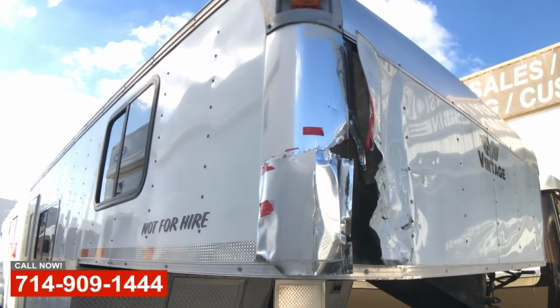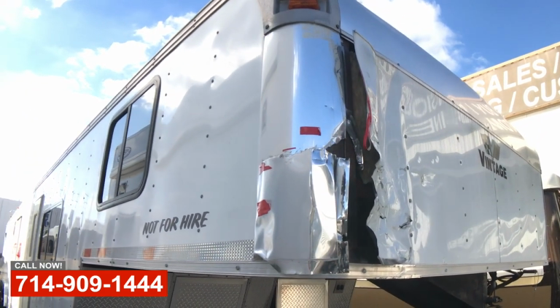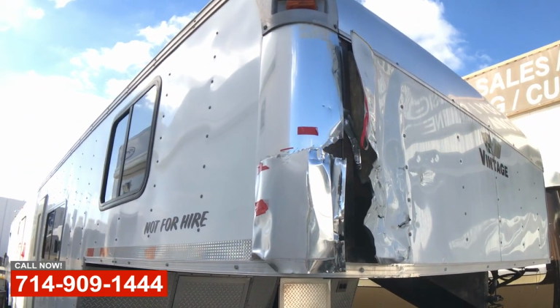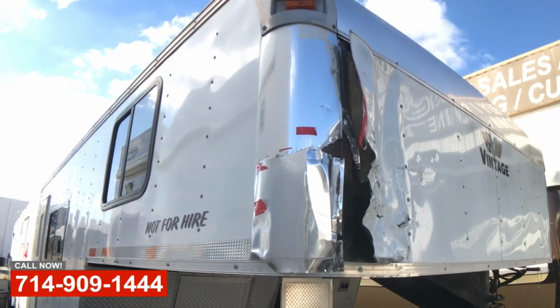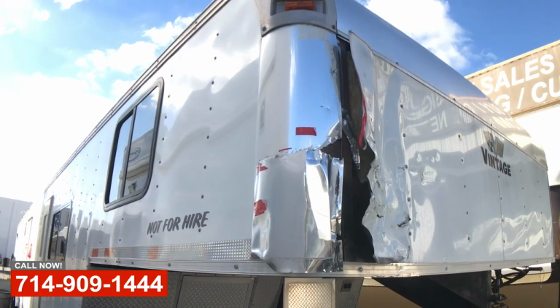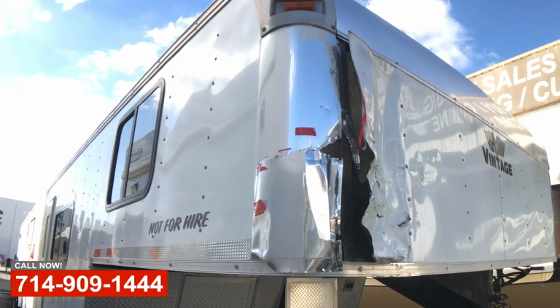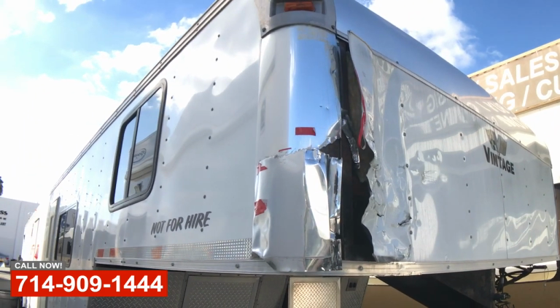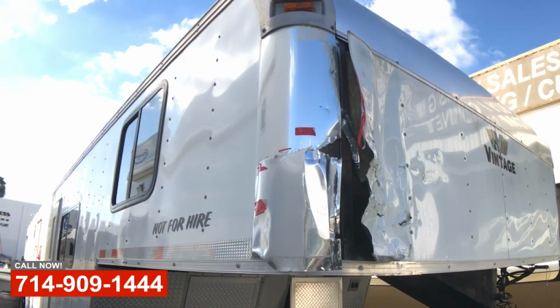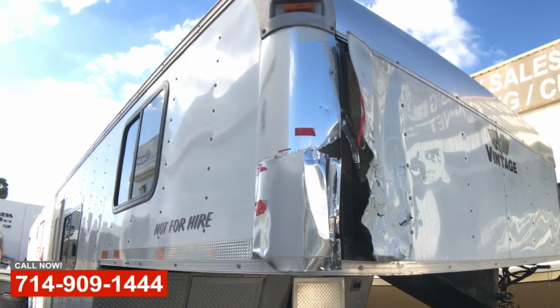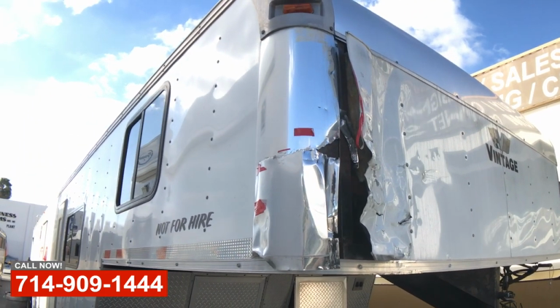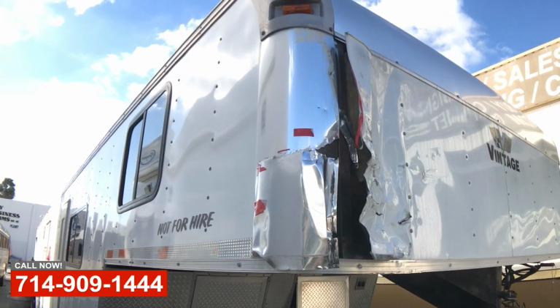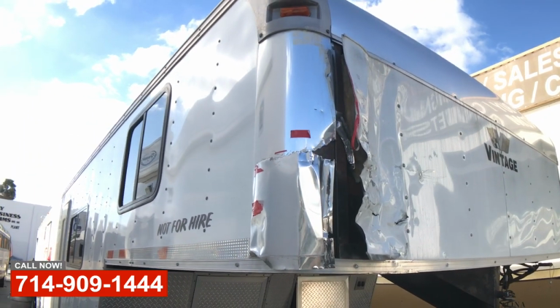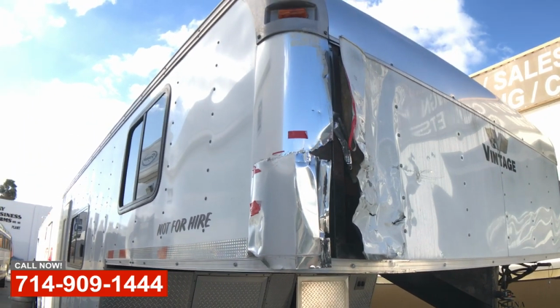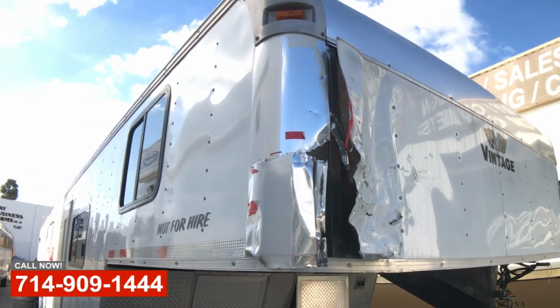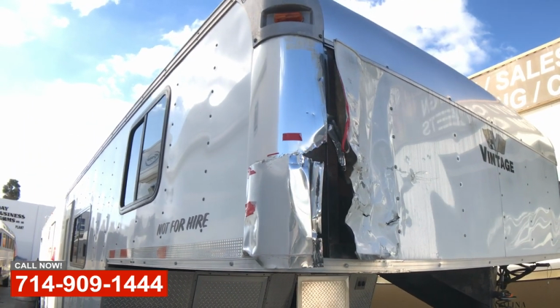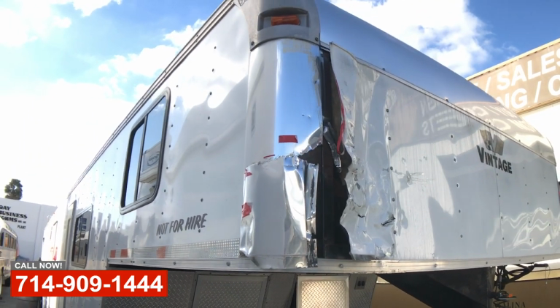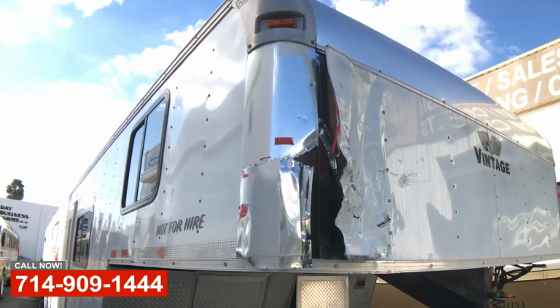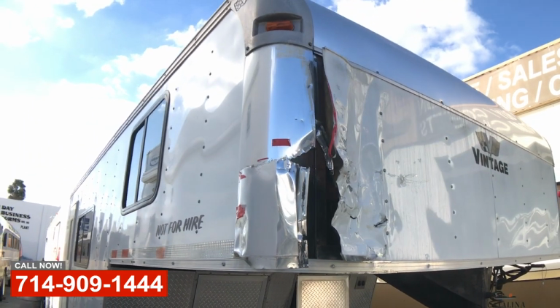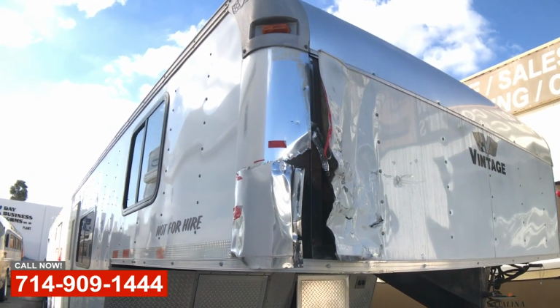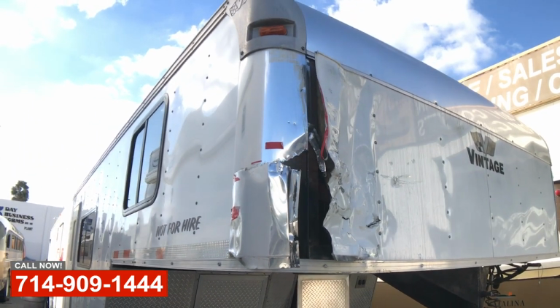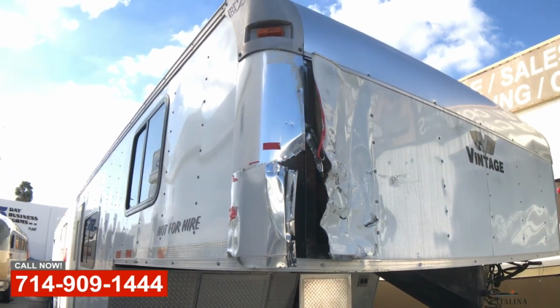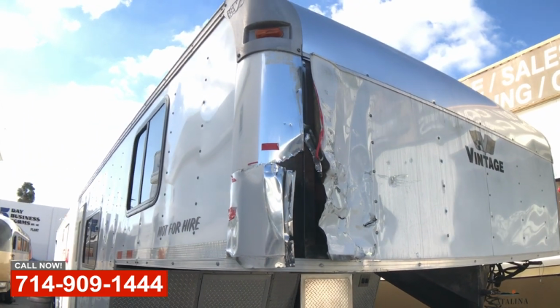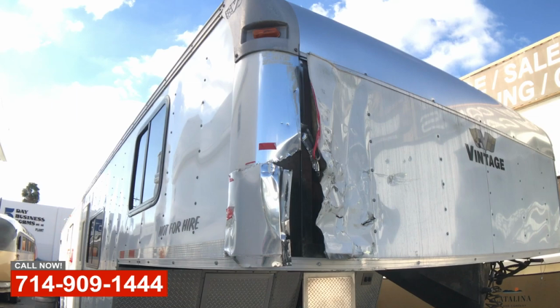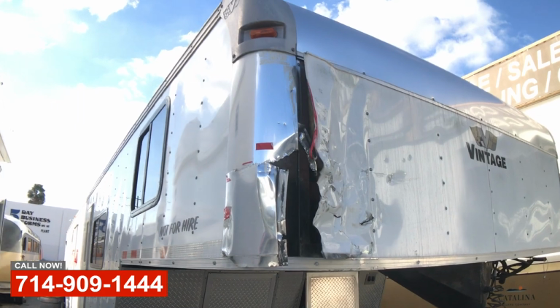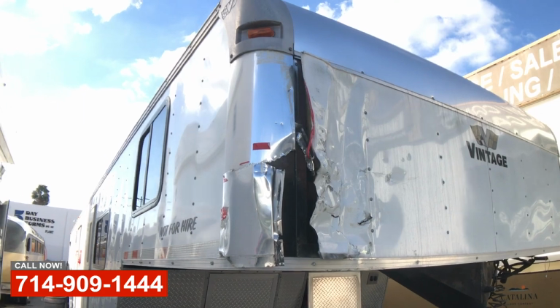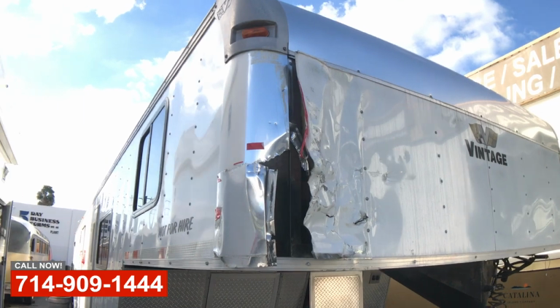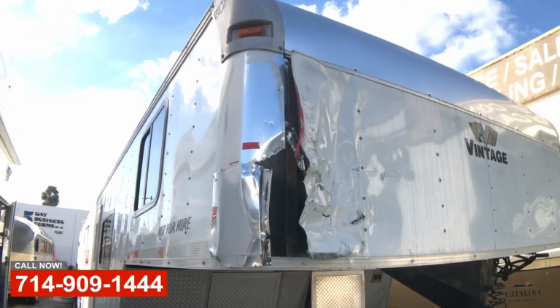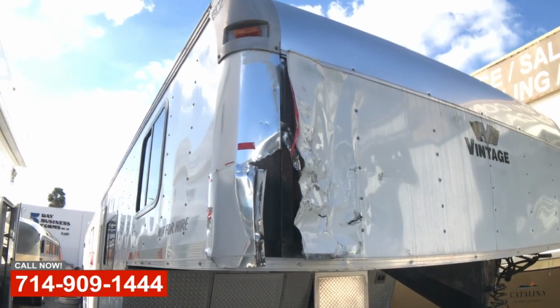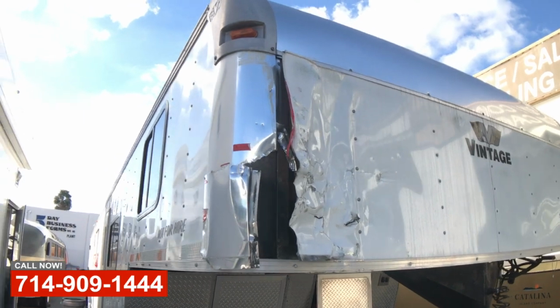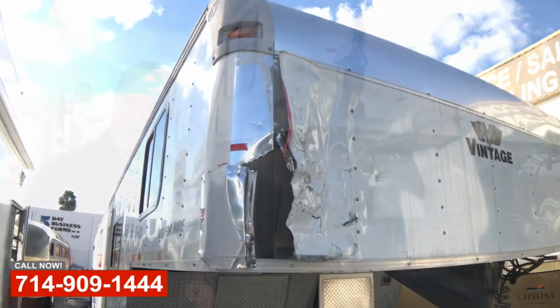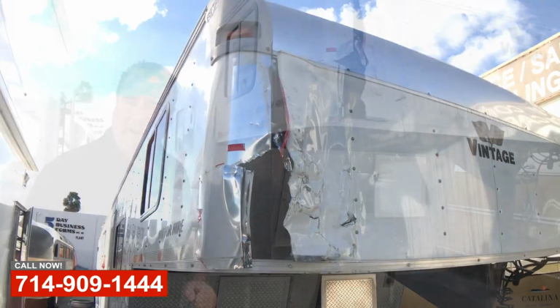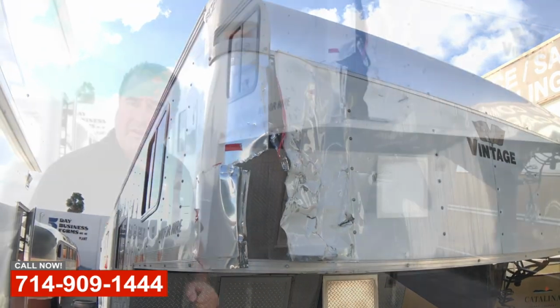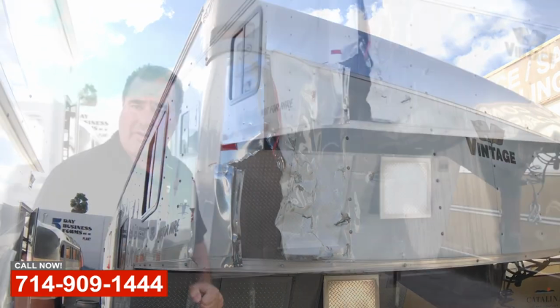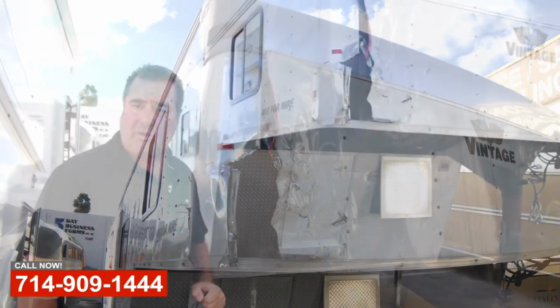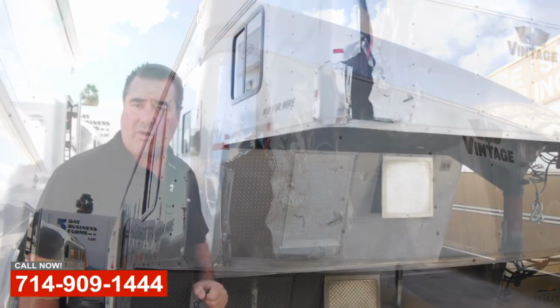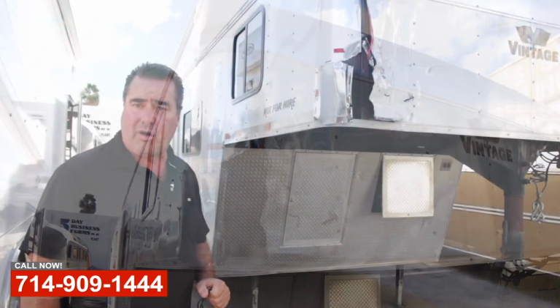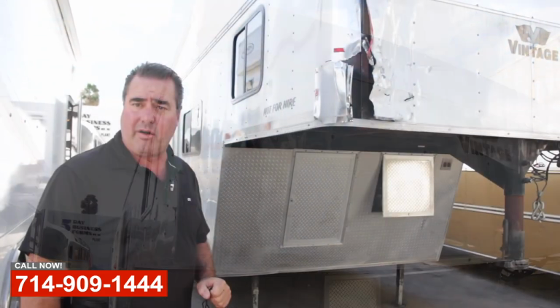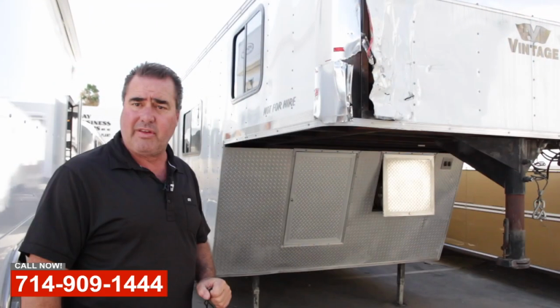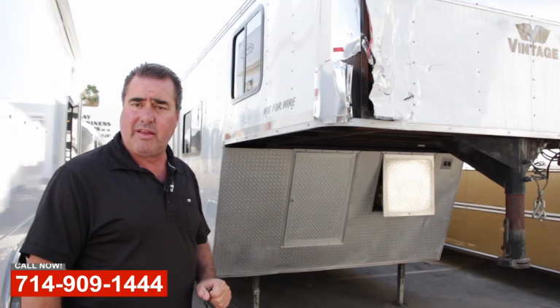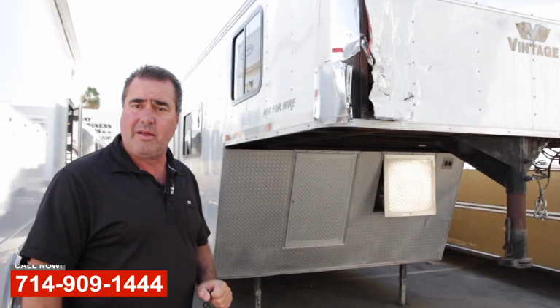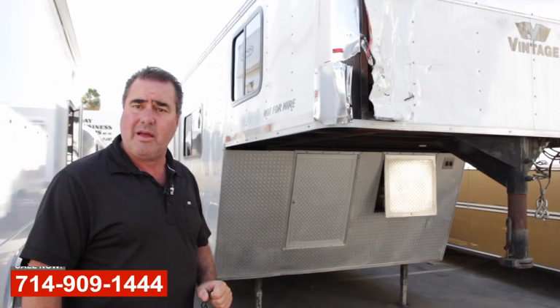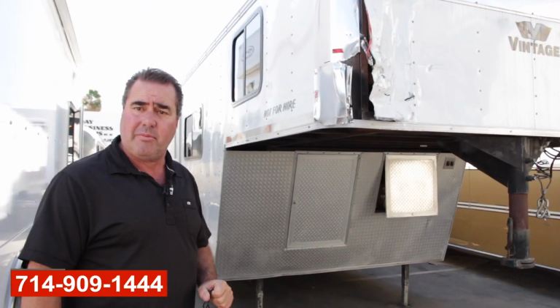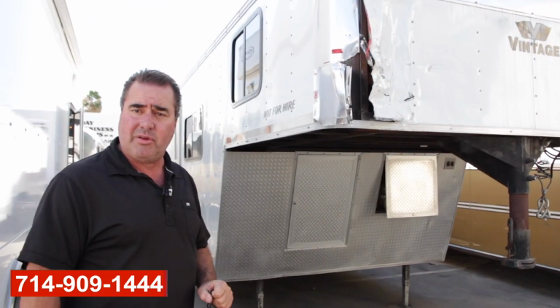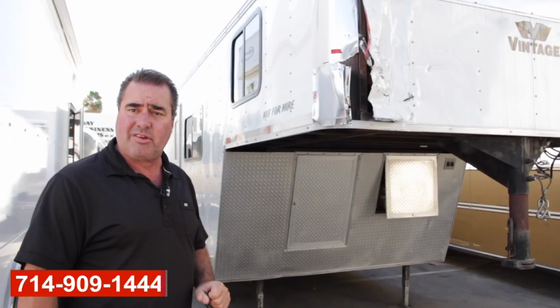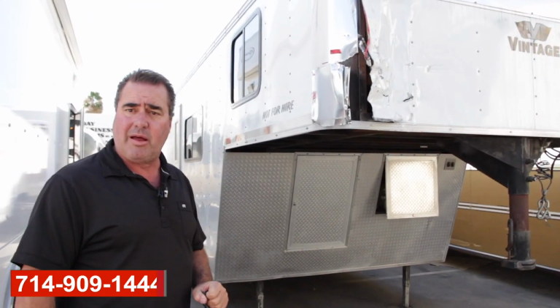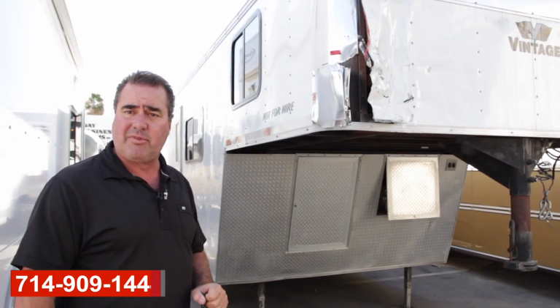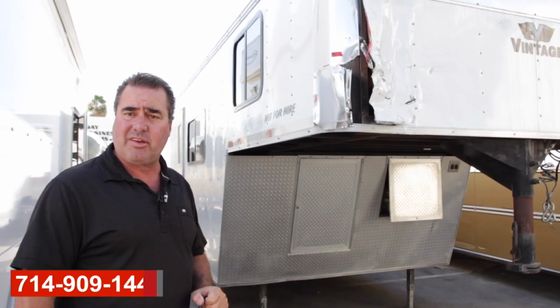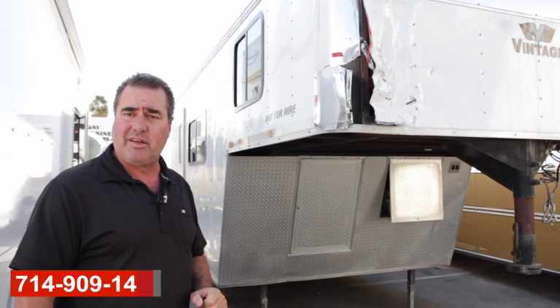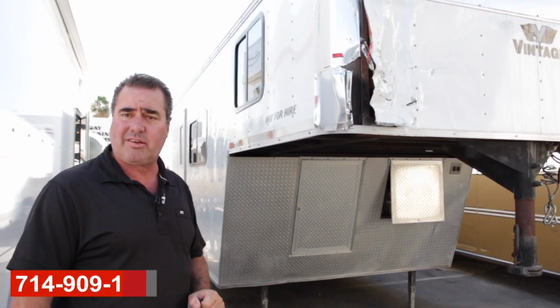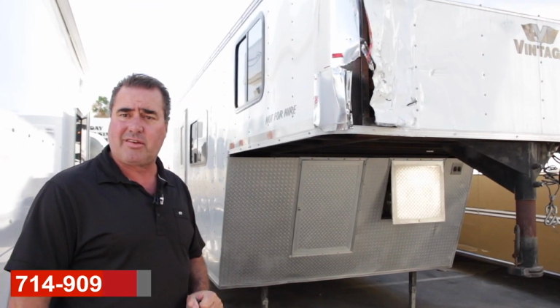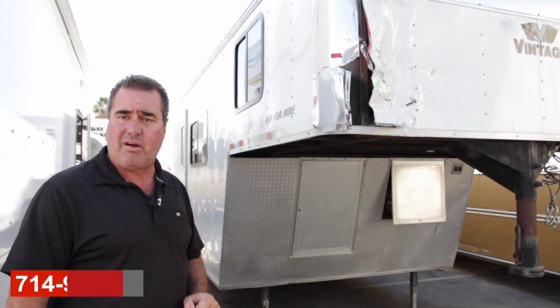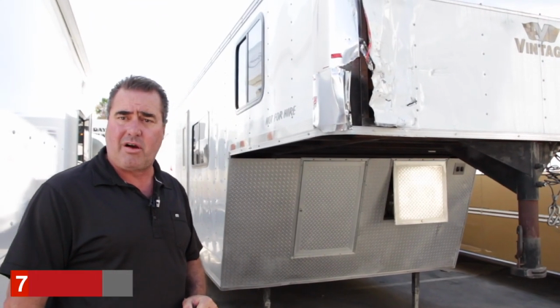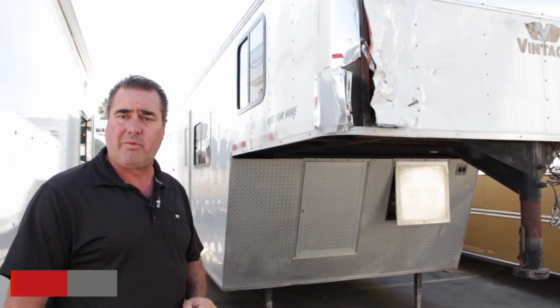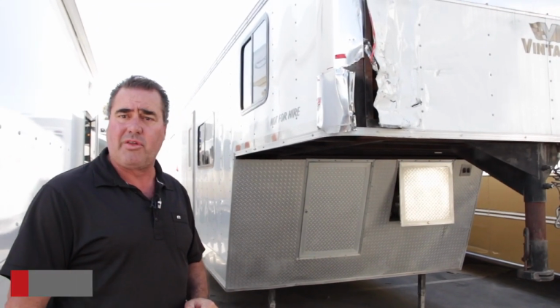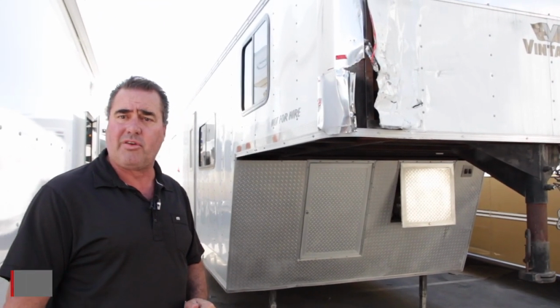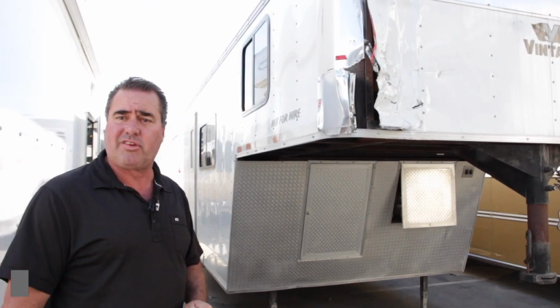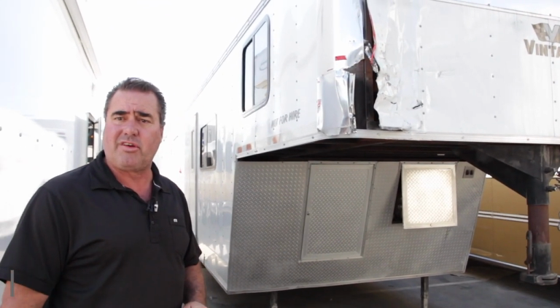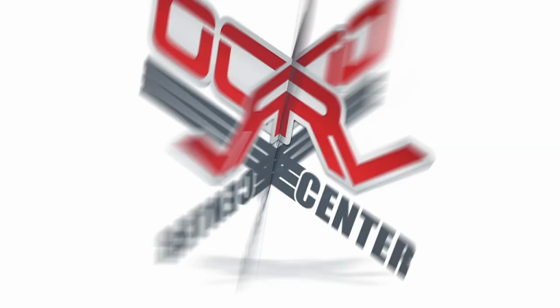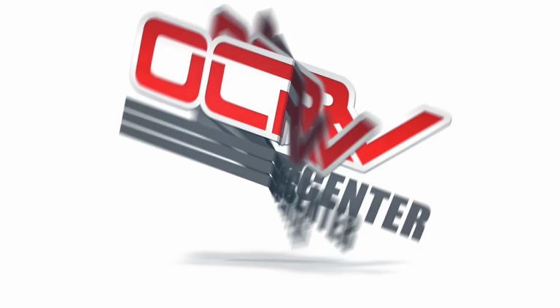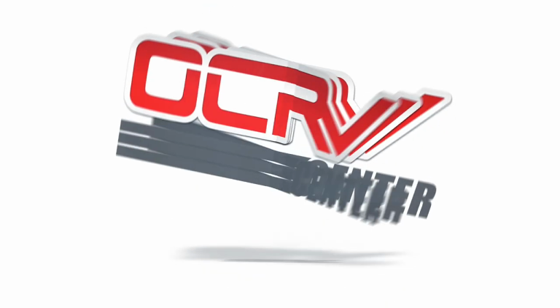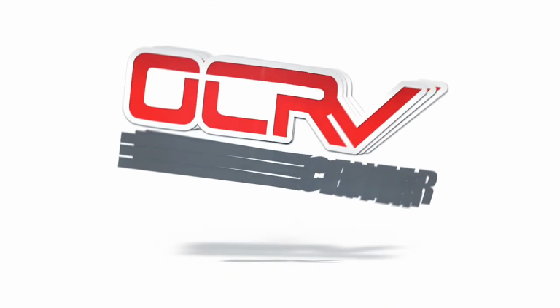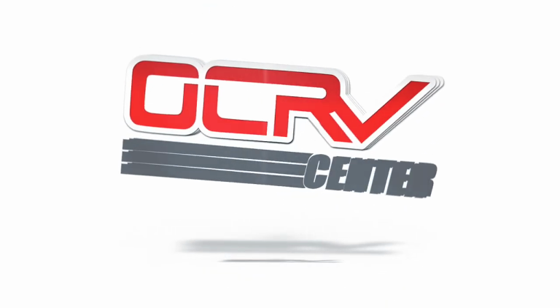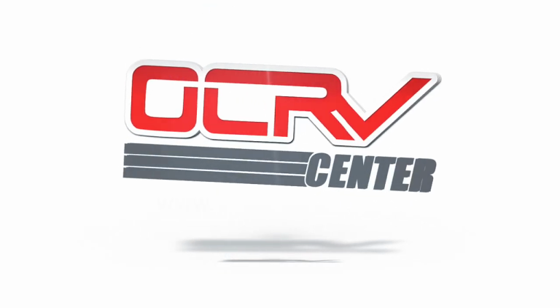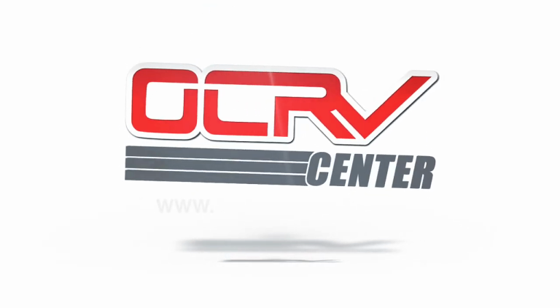So if you have the need for any body work on your trailer or RV, please come see us. Art with OCRV in Anaheim.